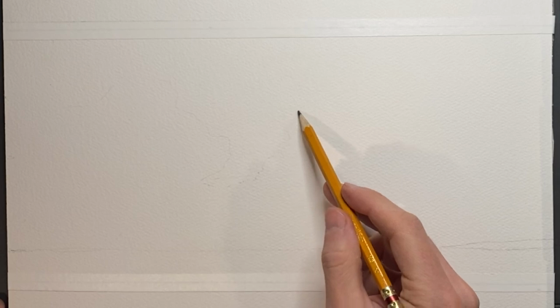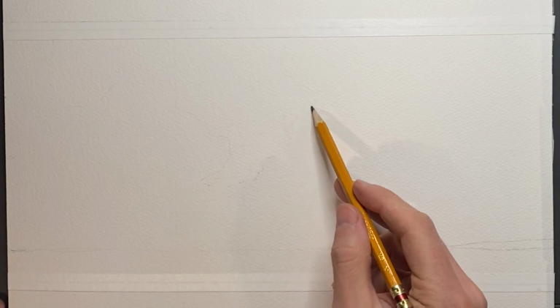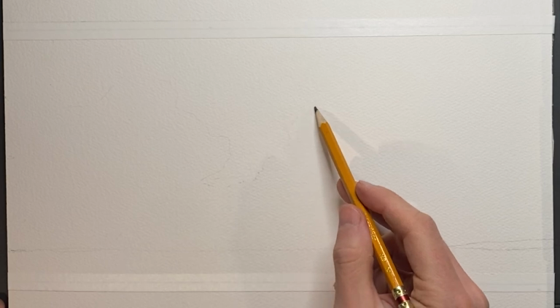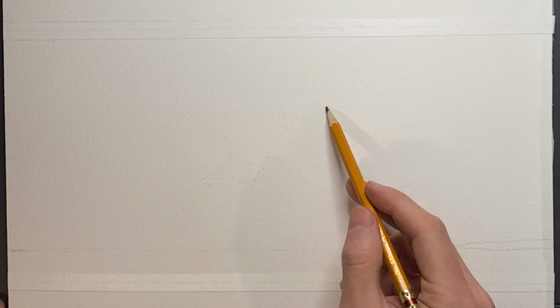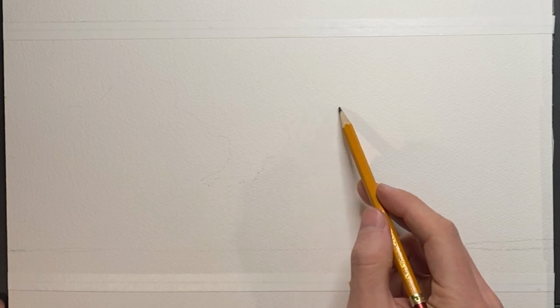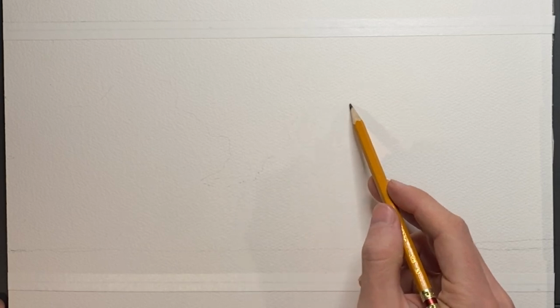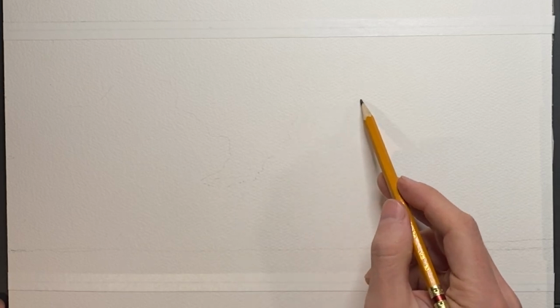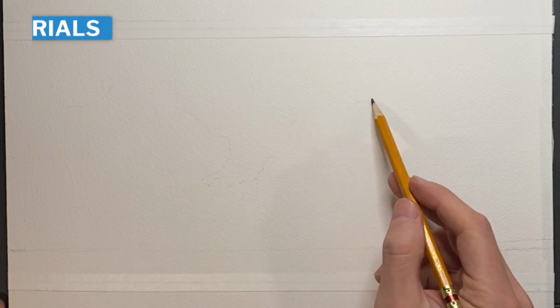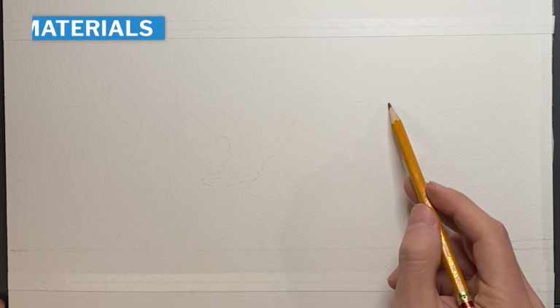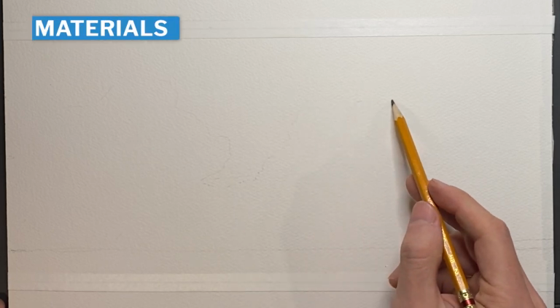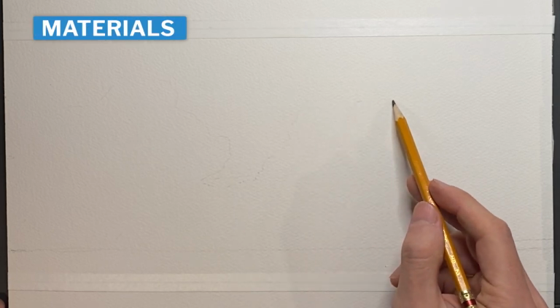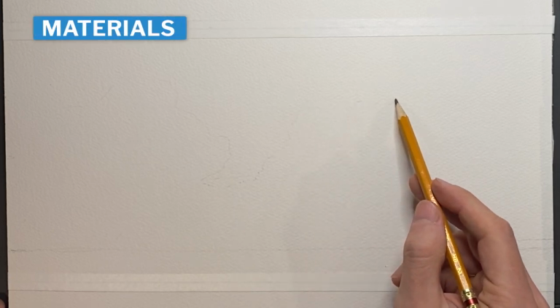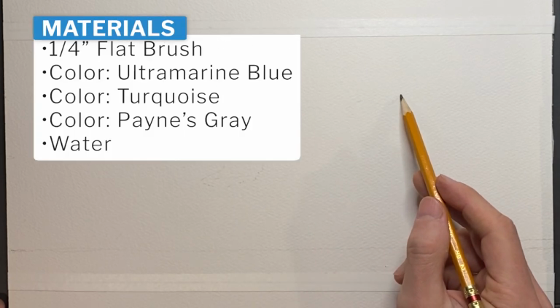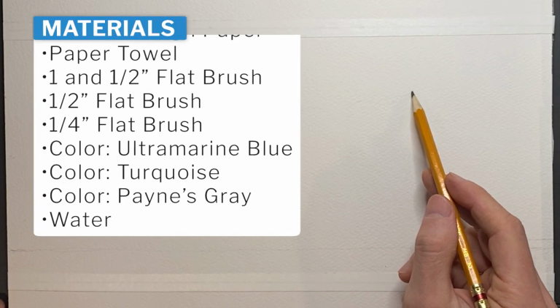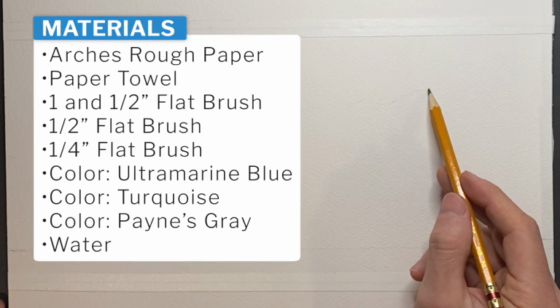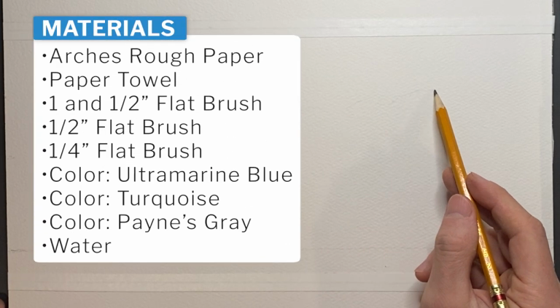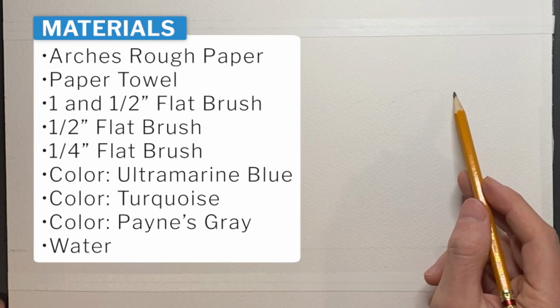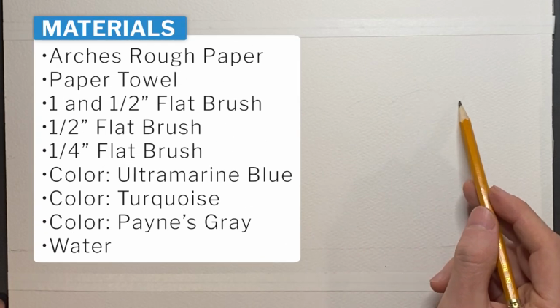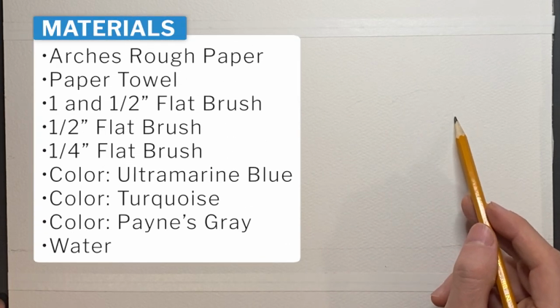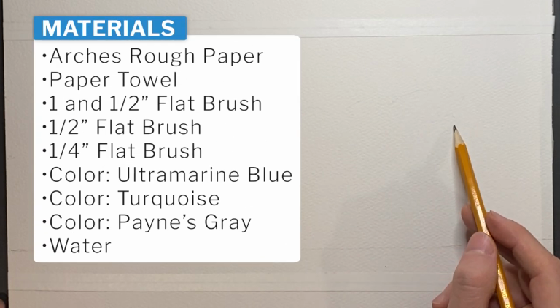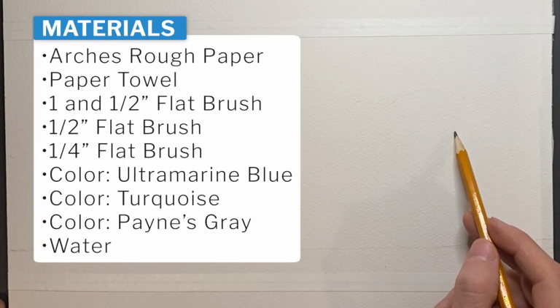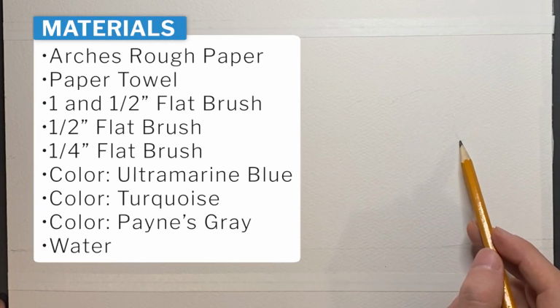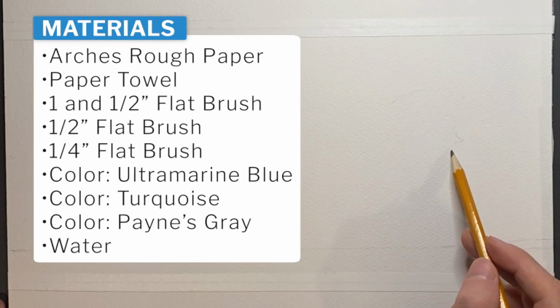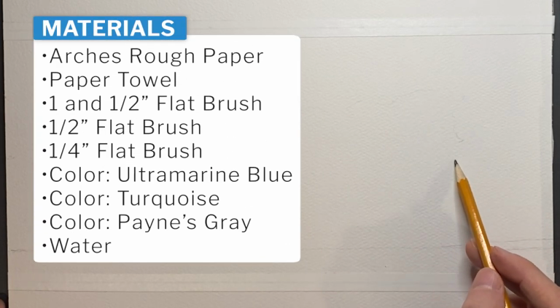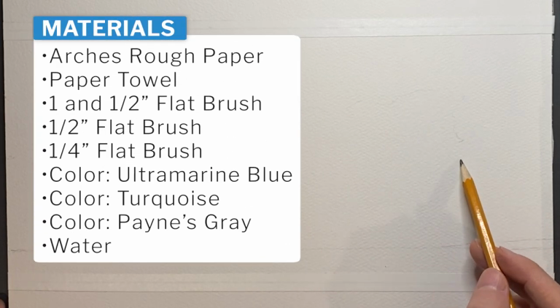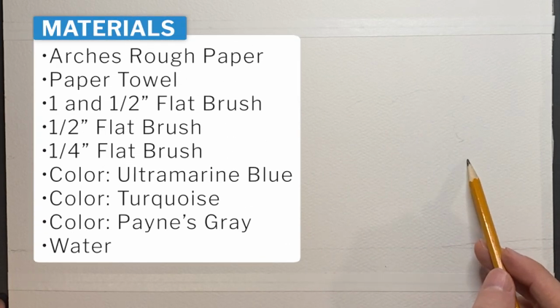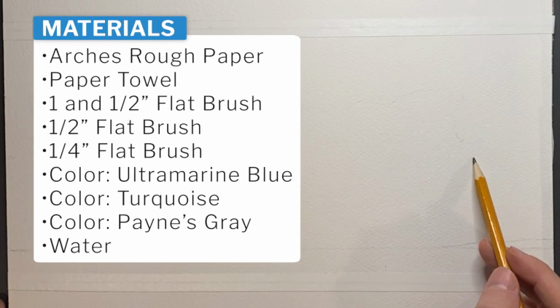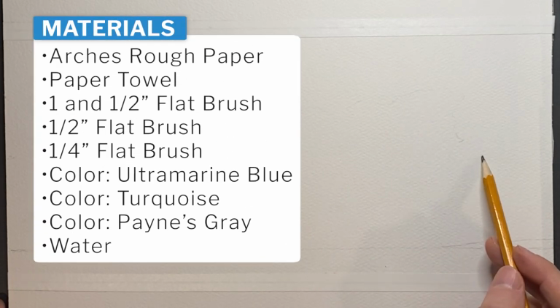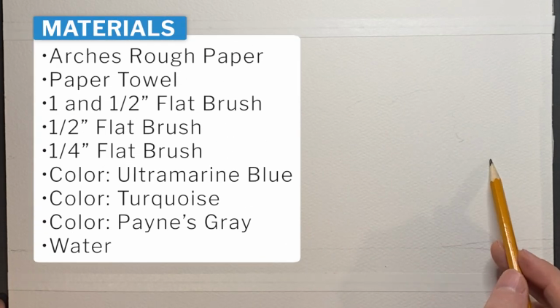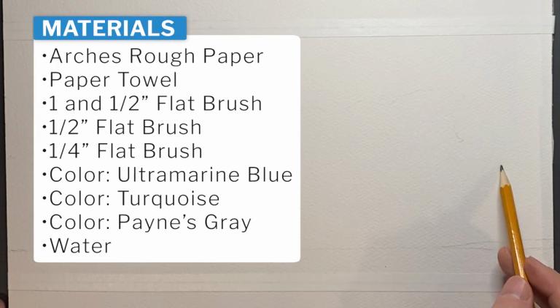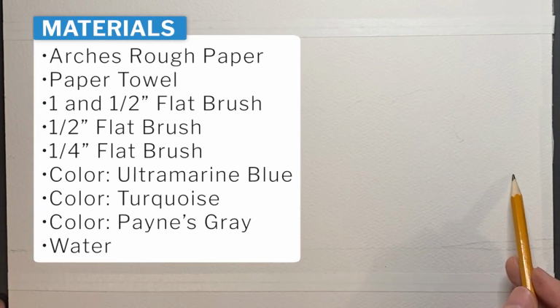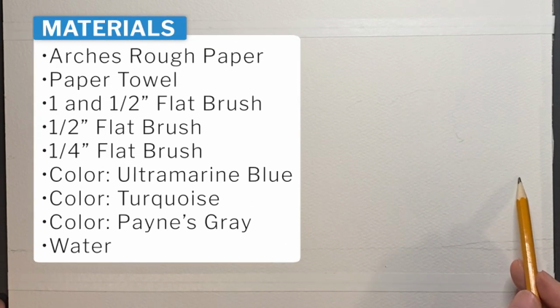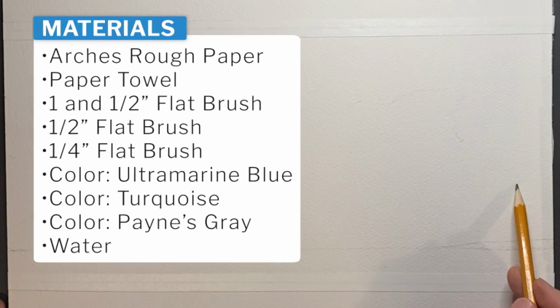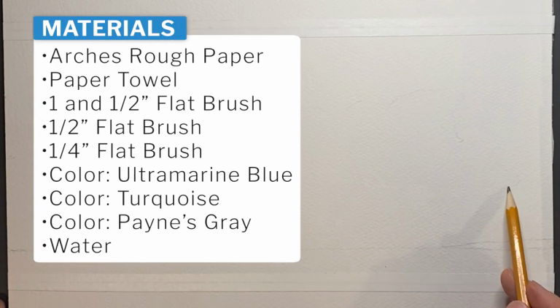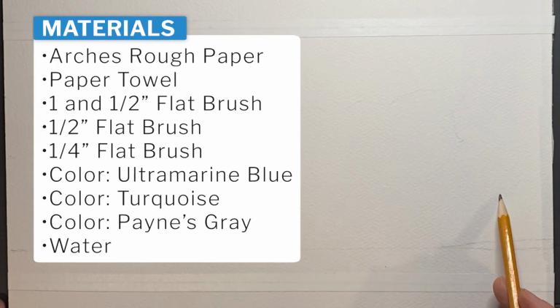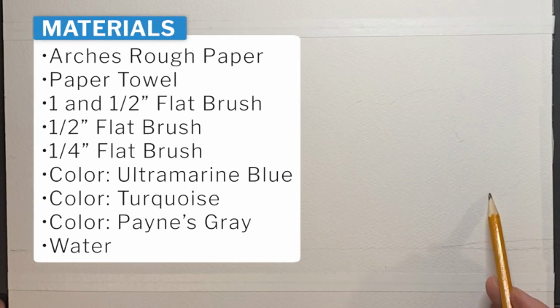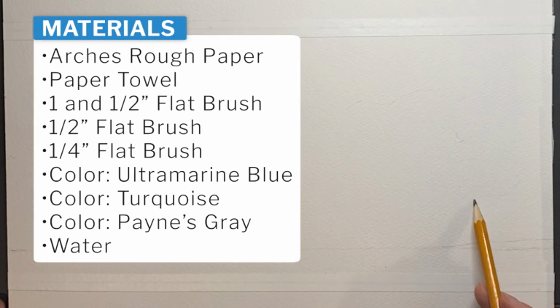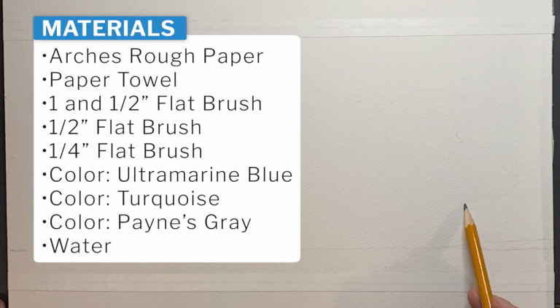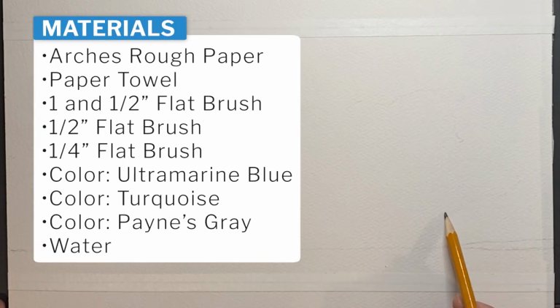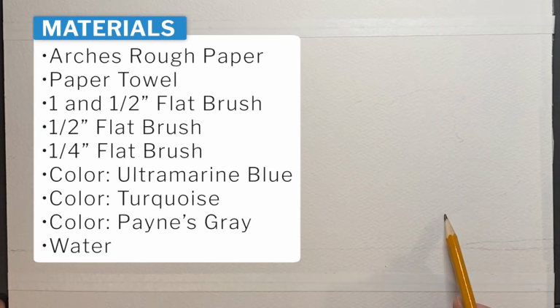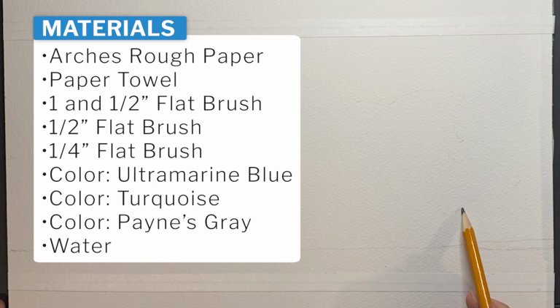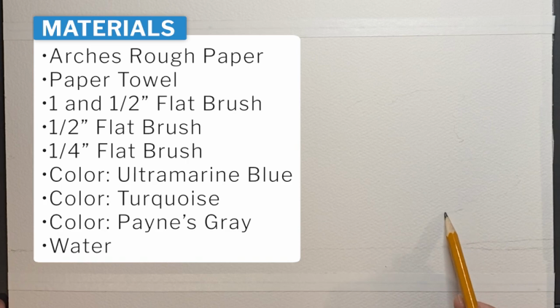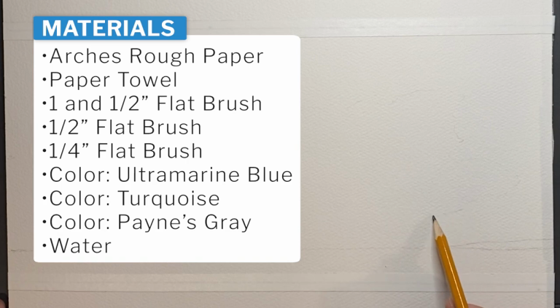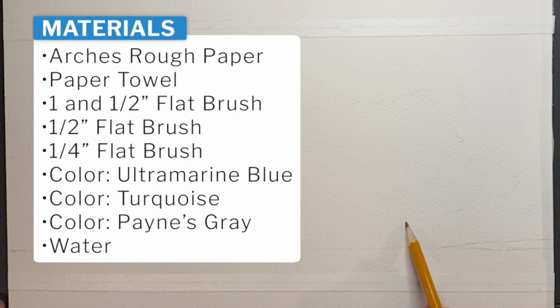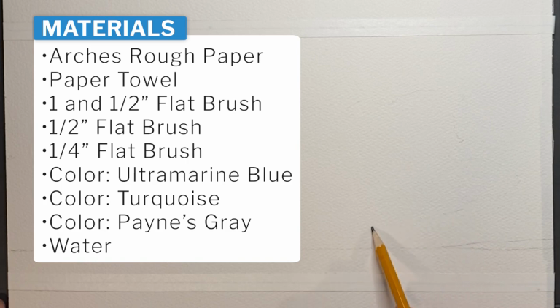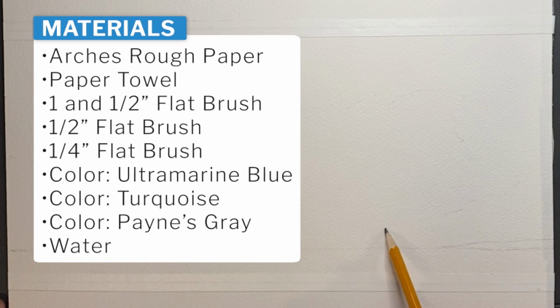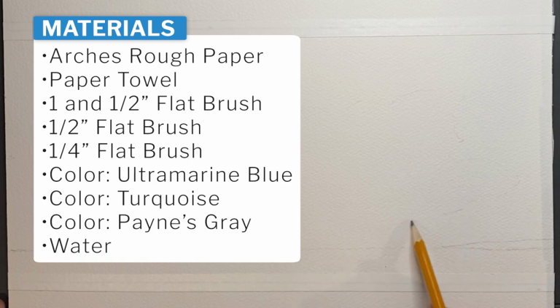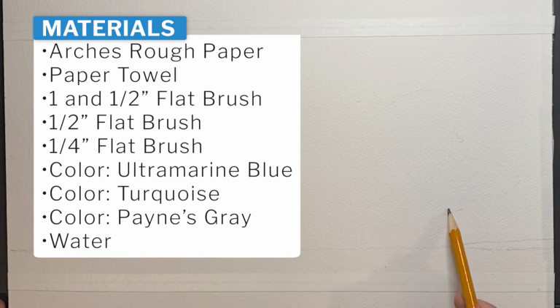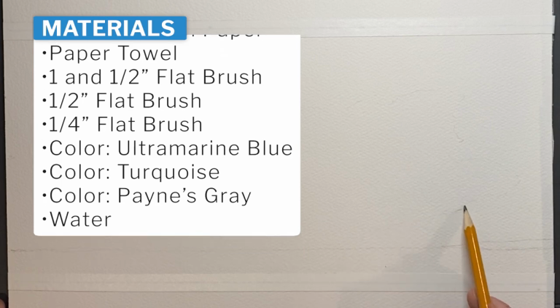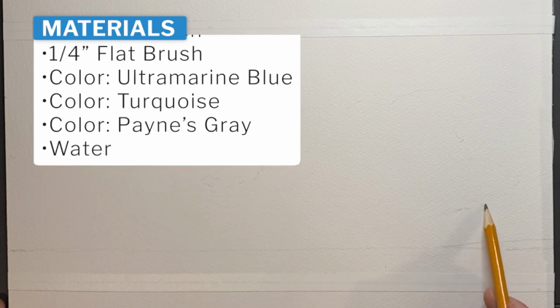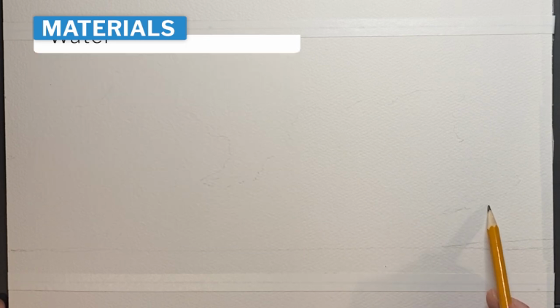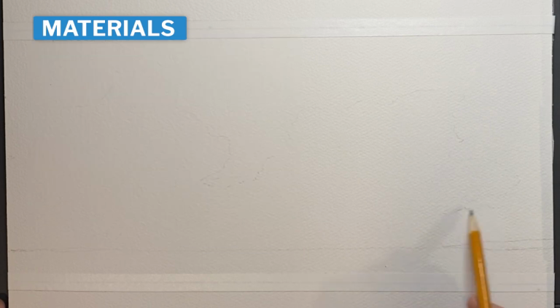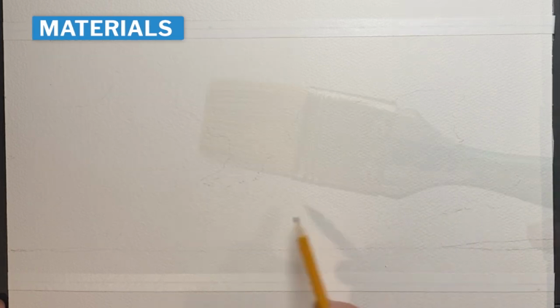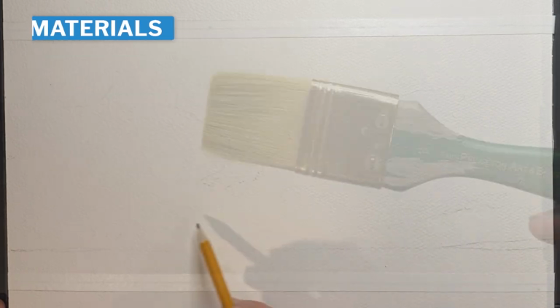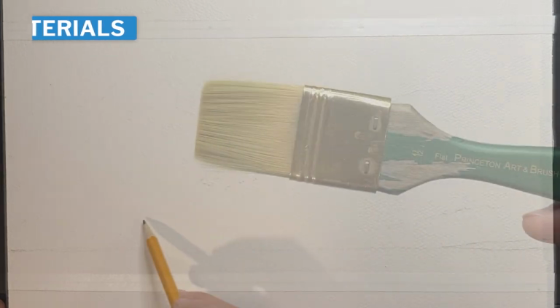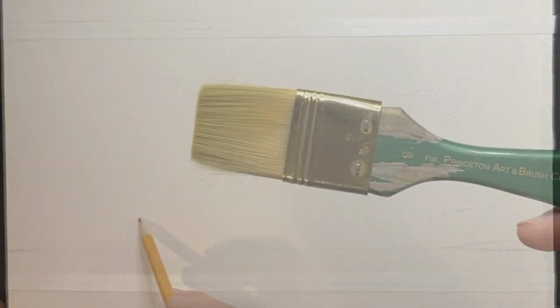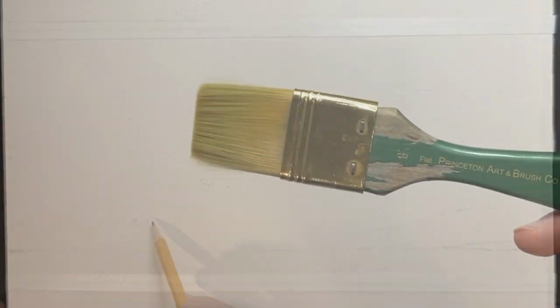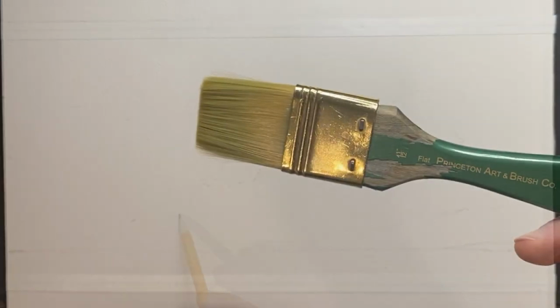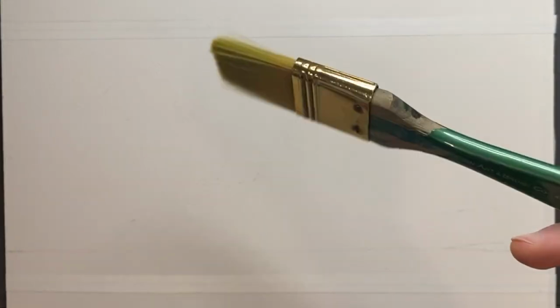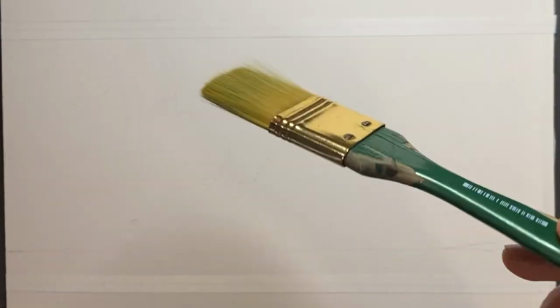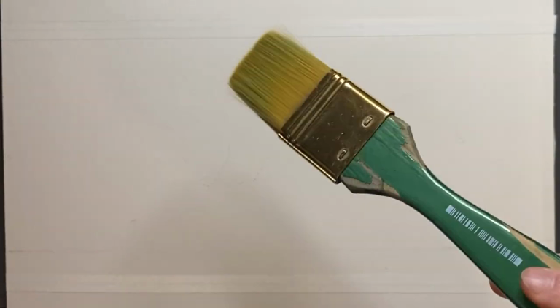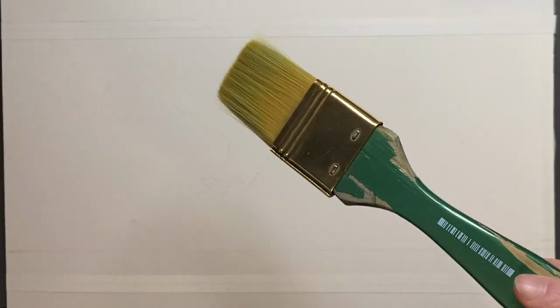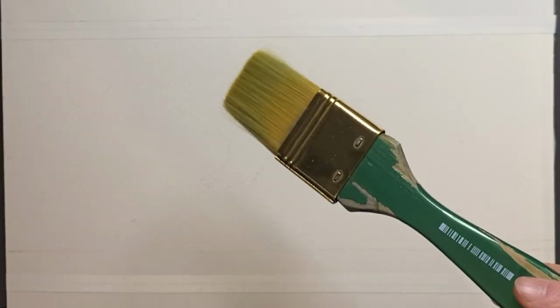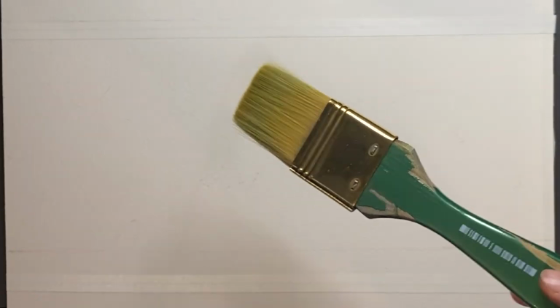Let's begin by lightly sketching where the clouds will go, making sure not to leave any dark pencil lines.